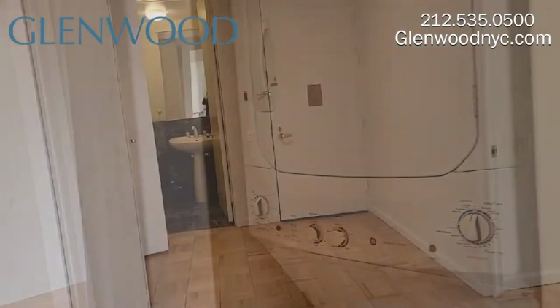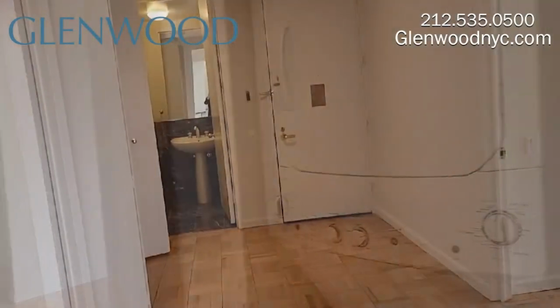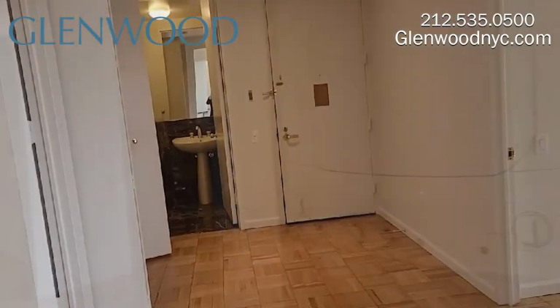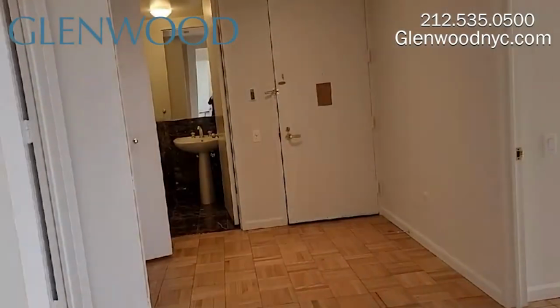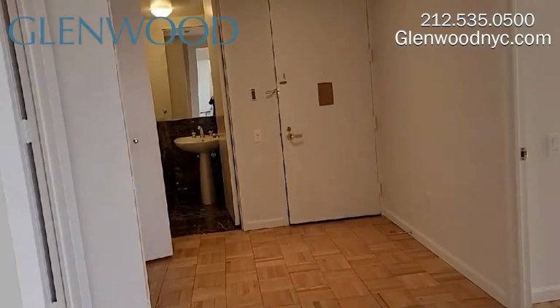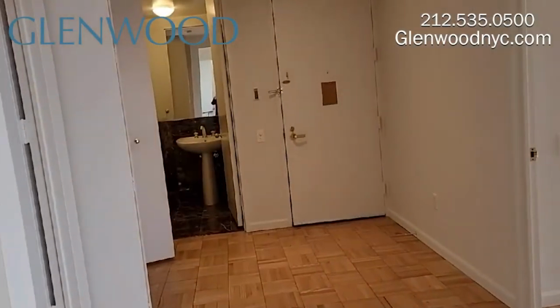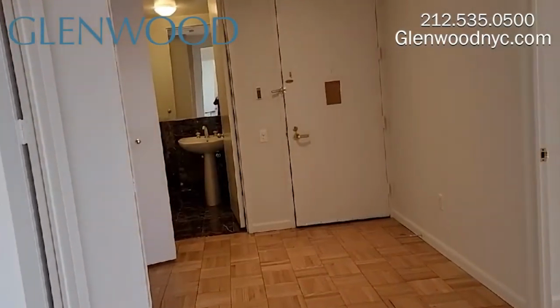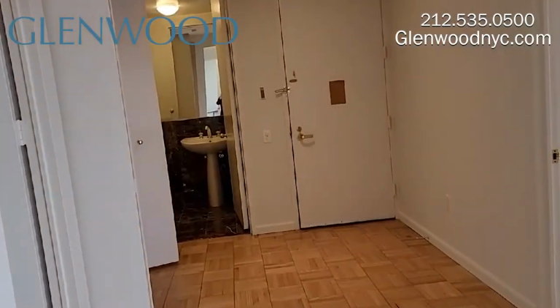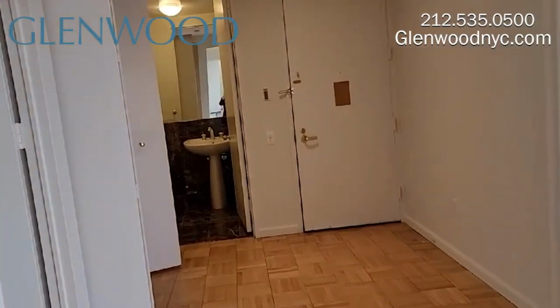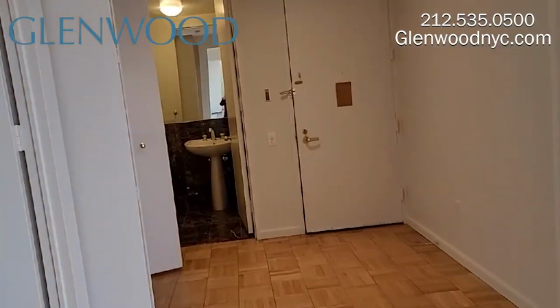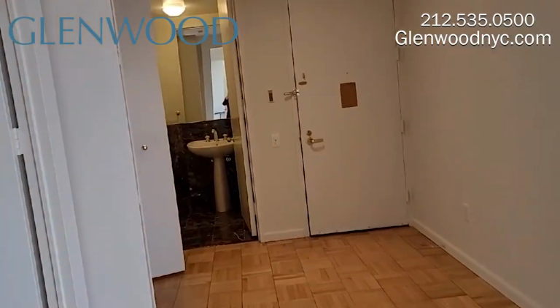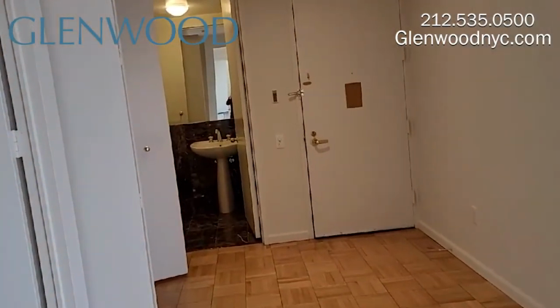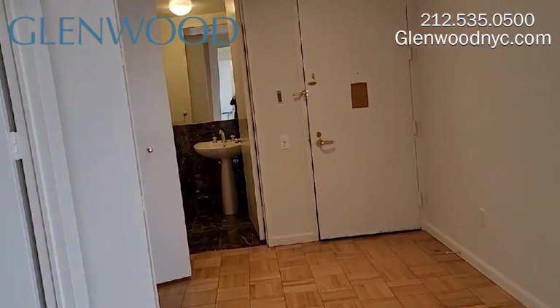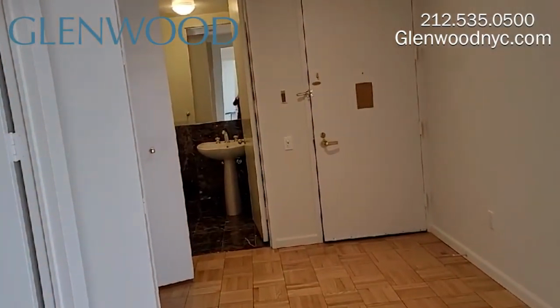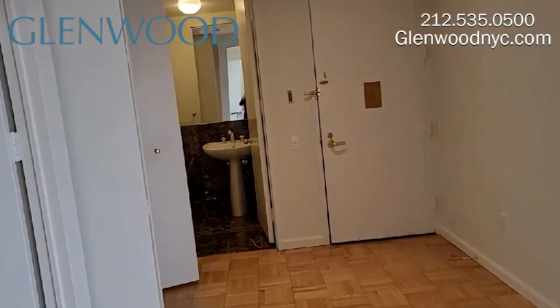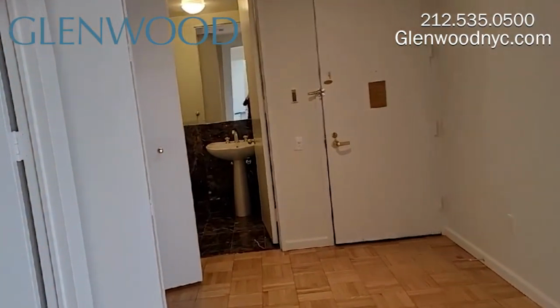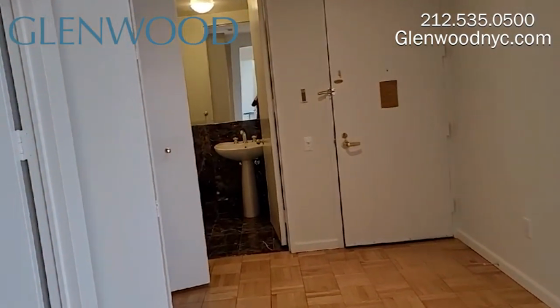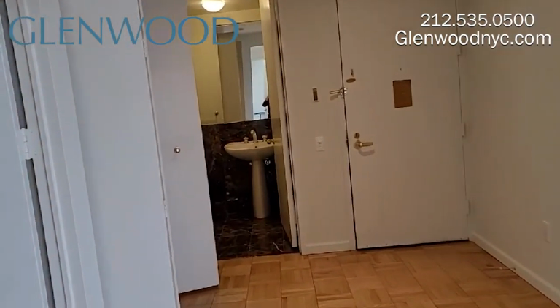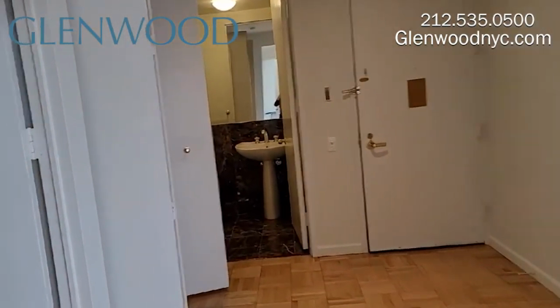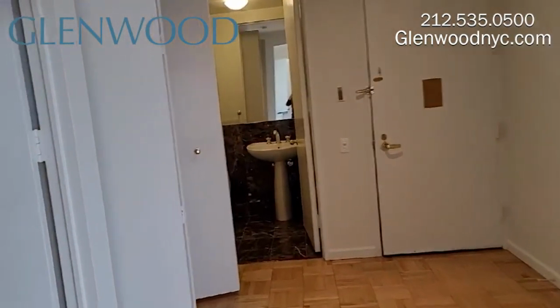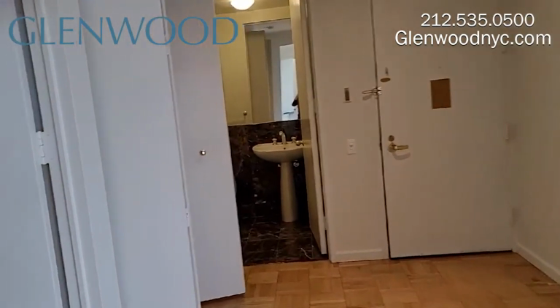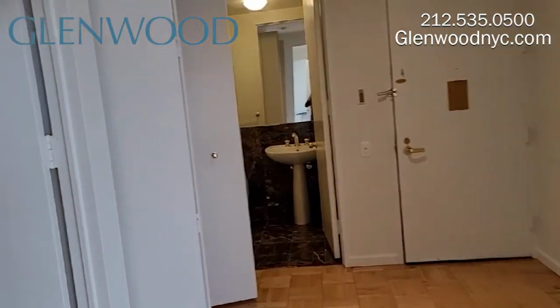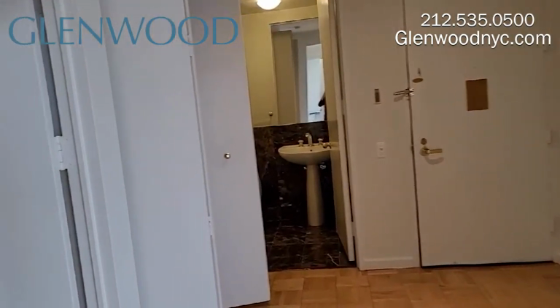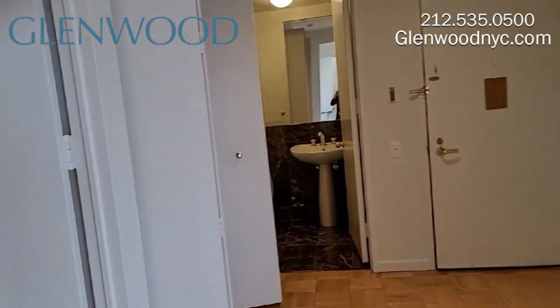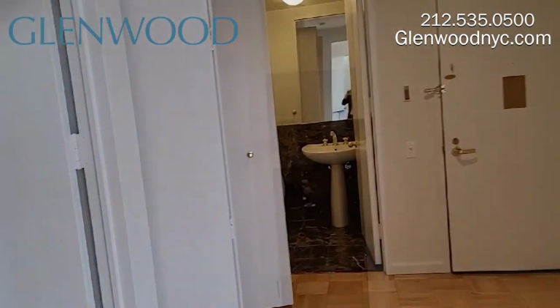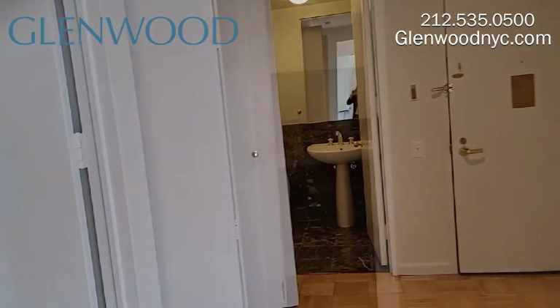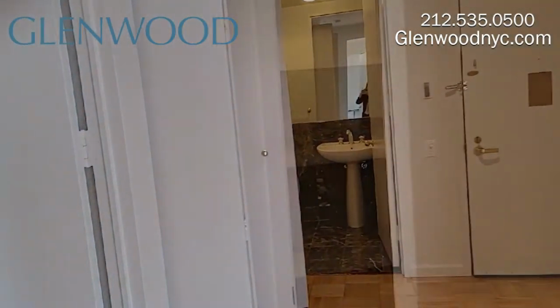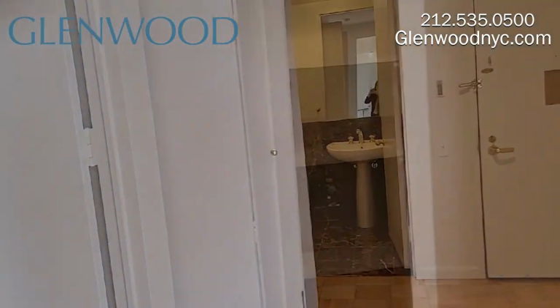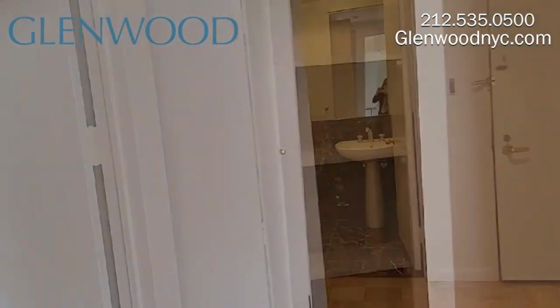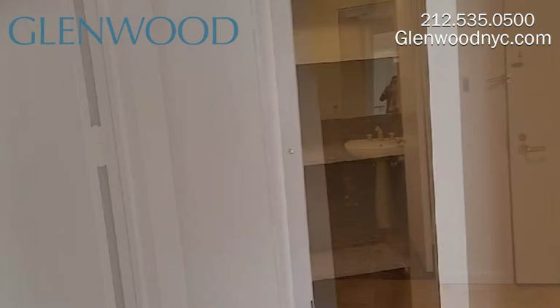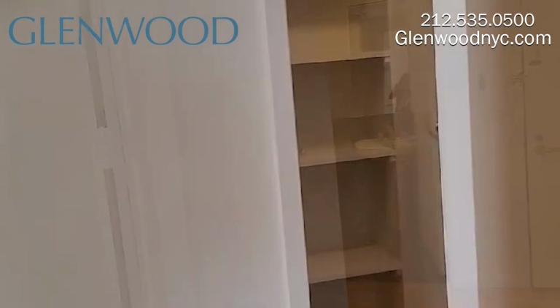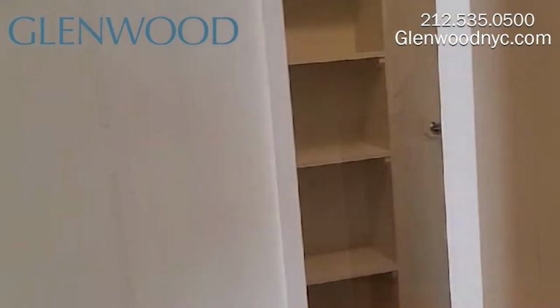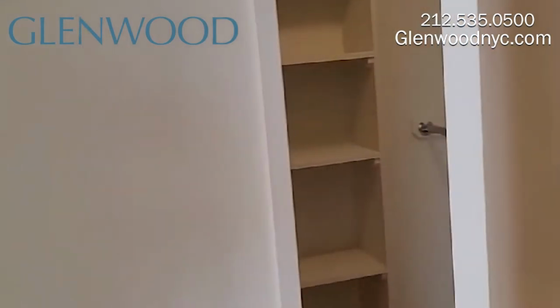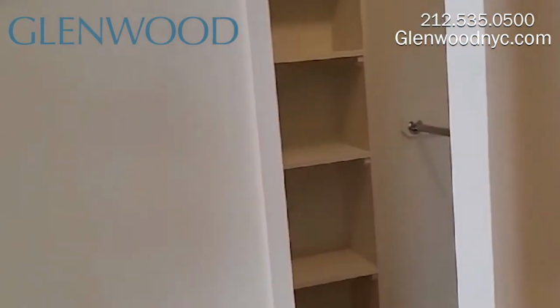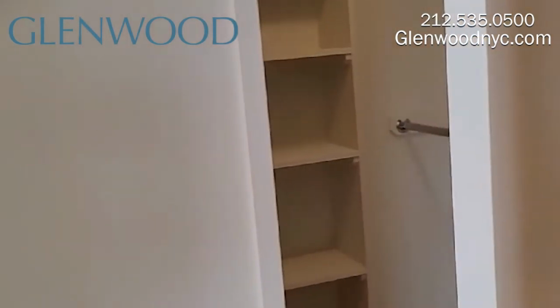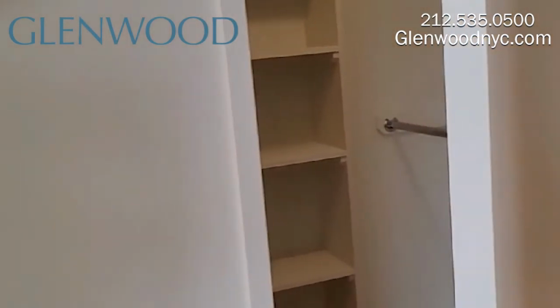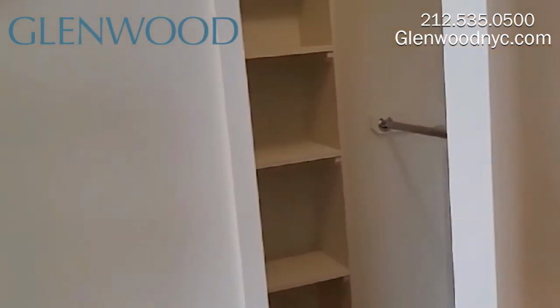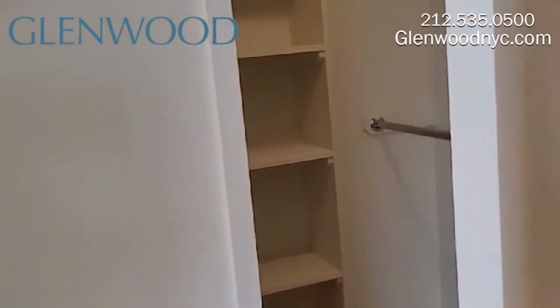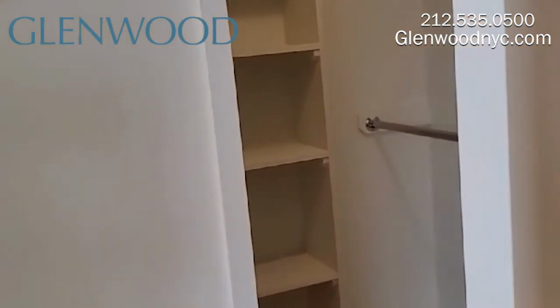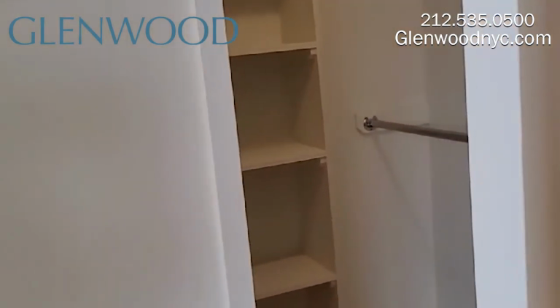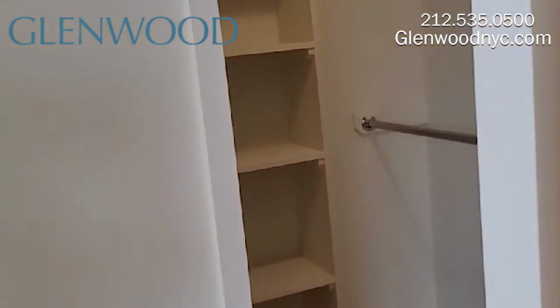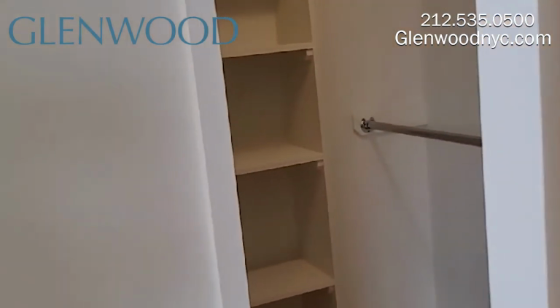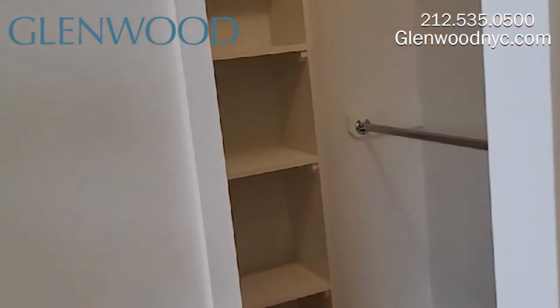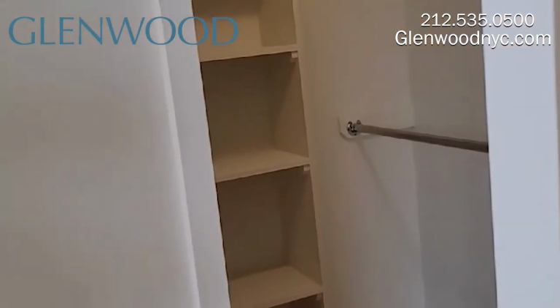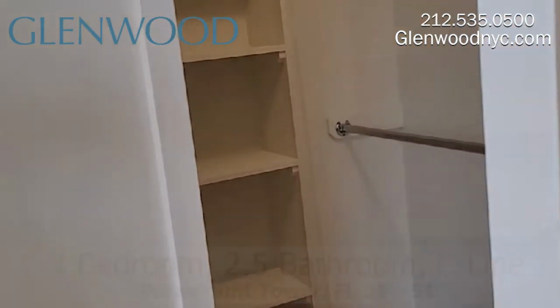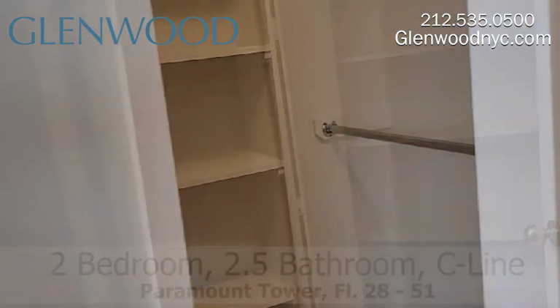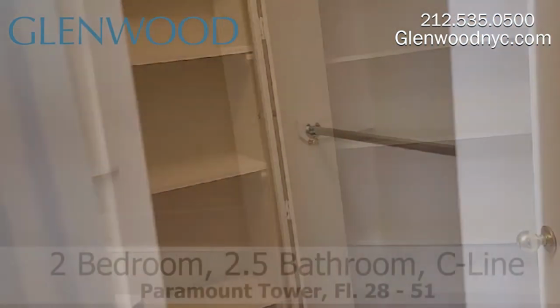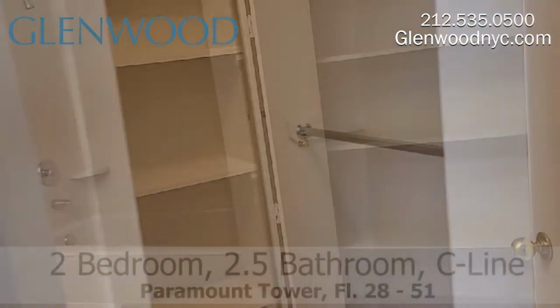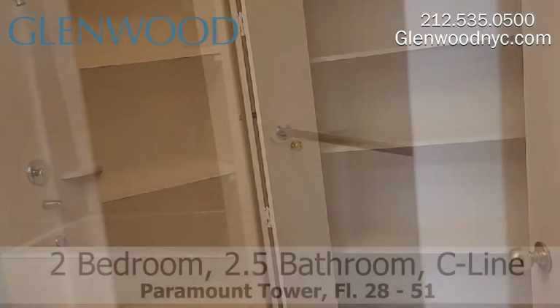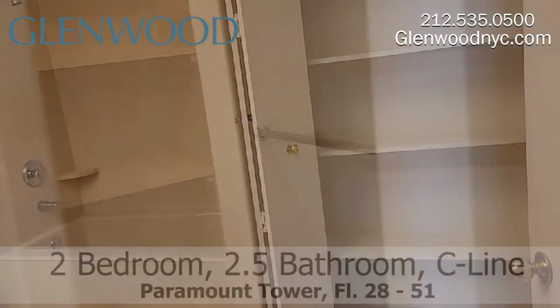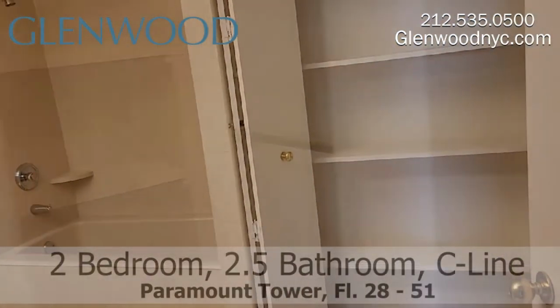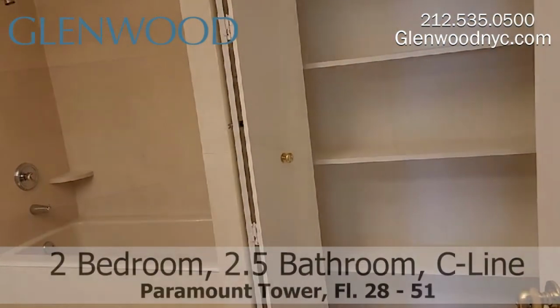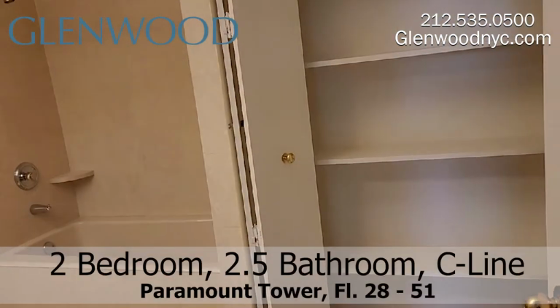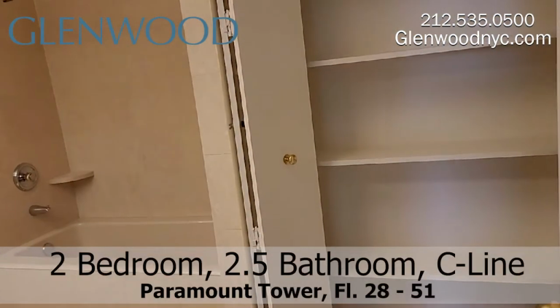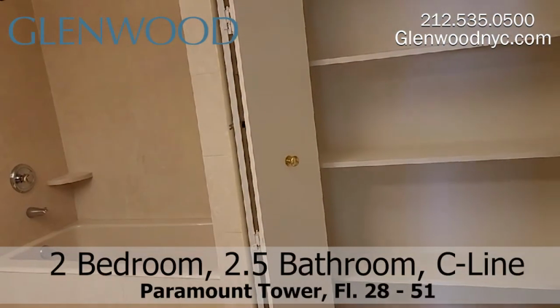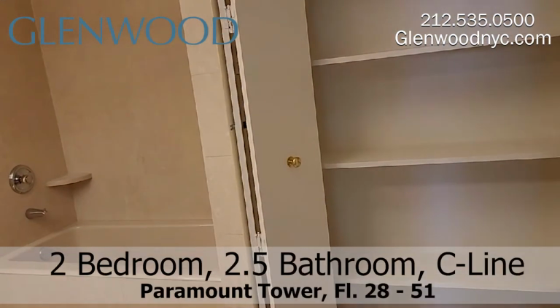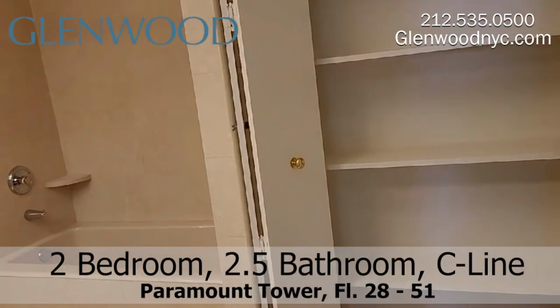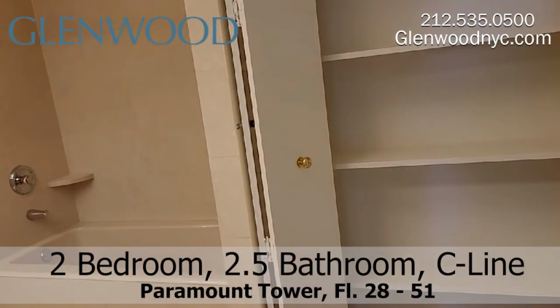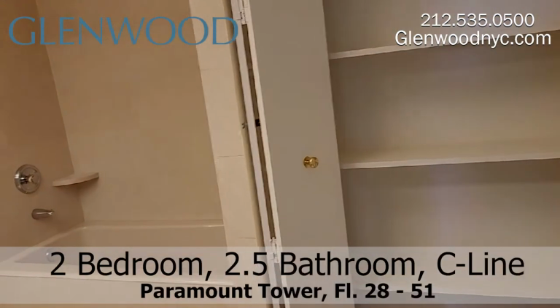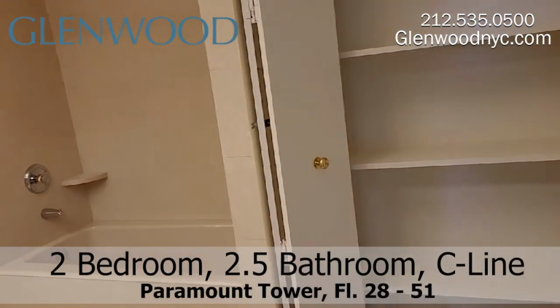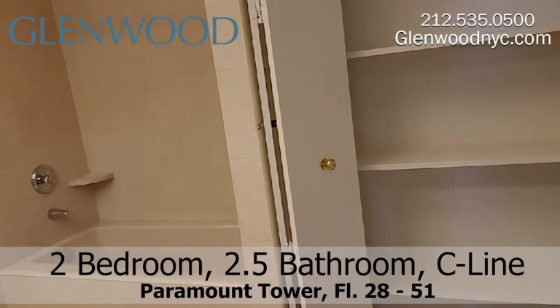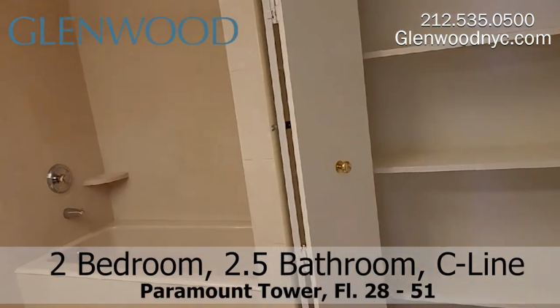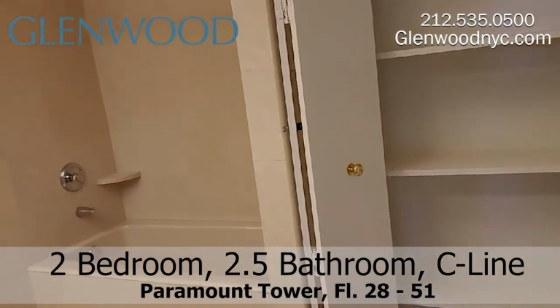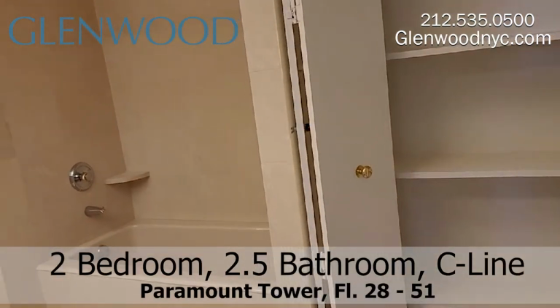The foyer has a half-bath and a coat closet. The main bedroom has a walk-in closet. The huge main bathroom has a closet.